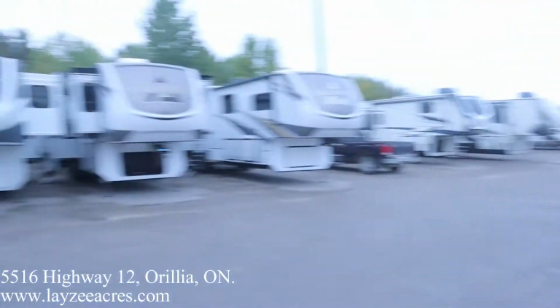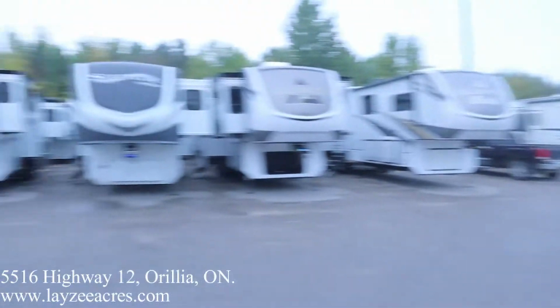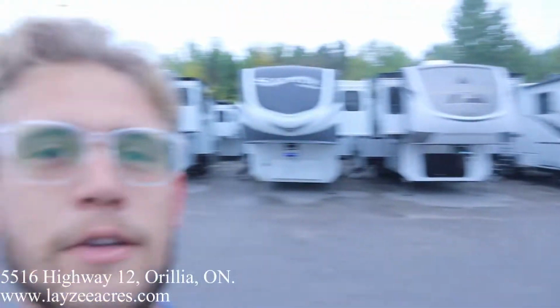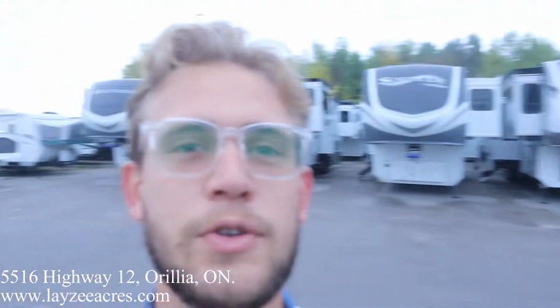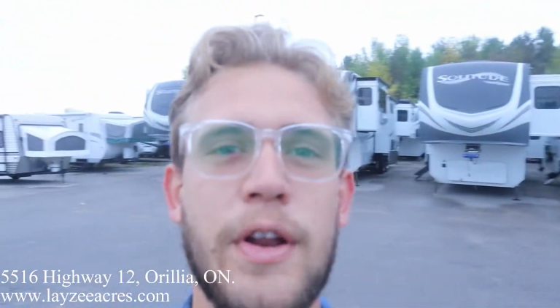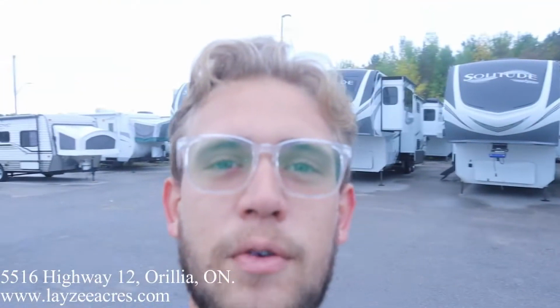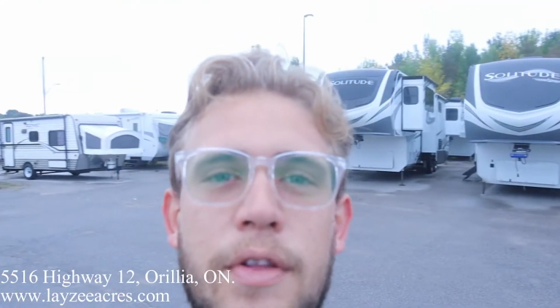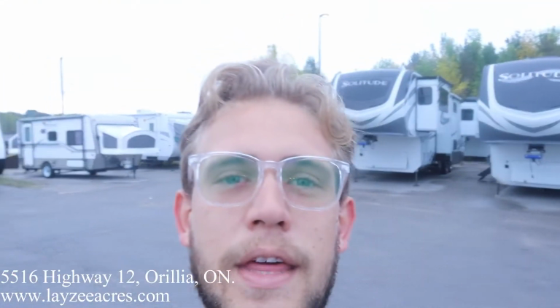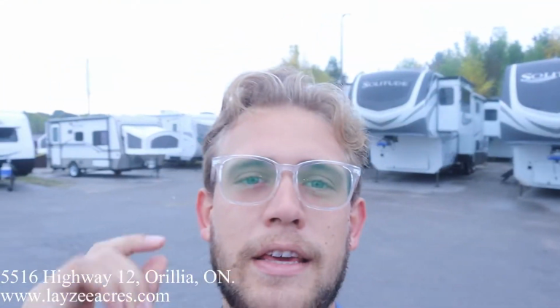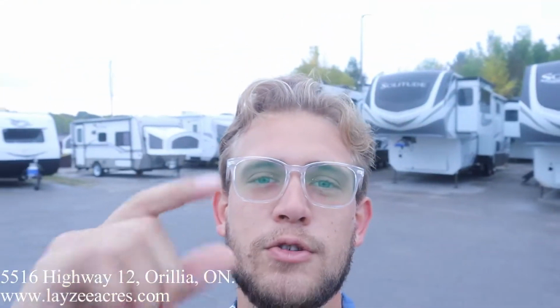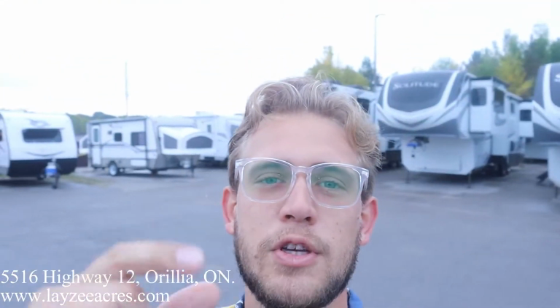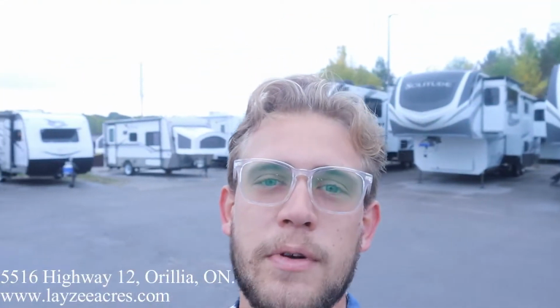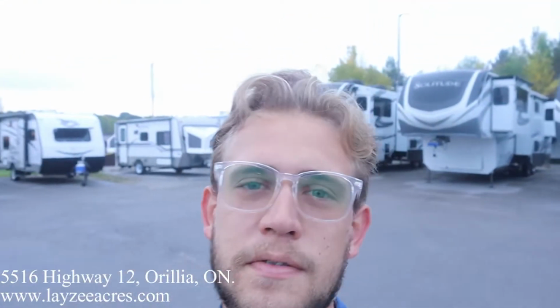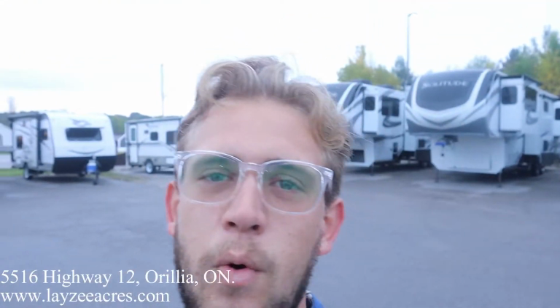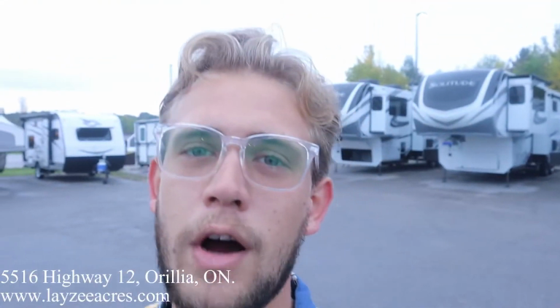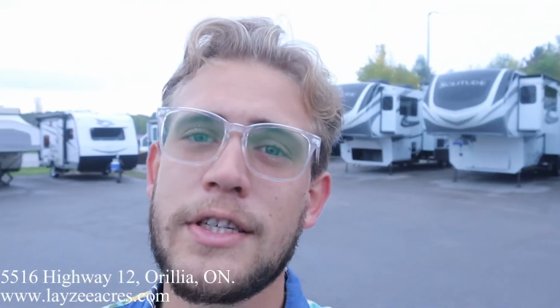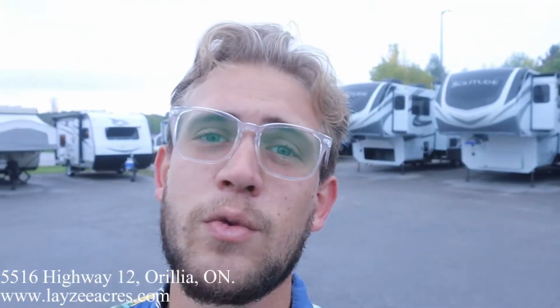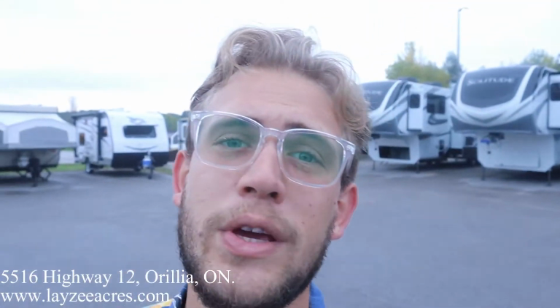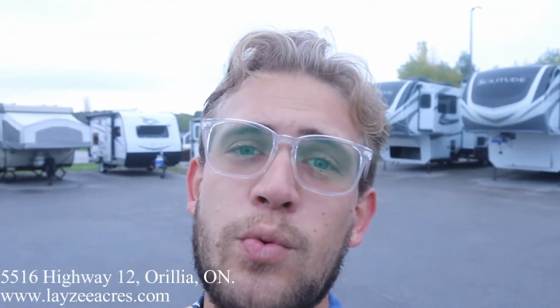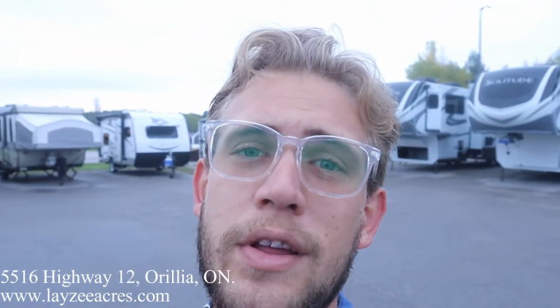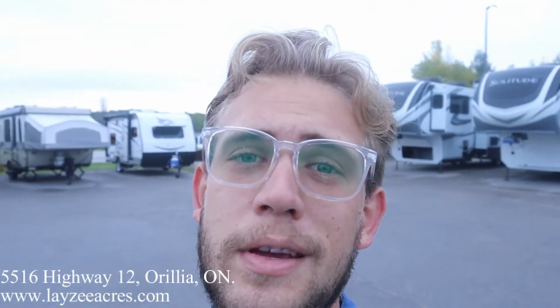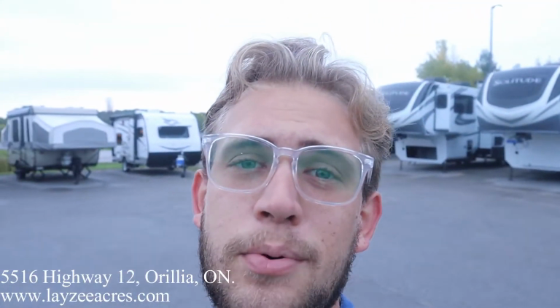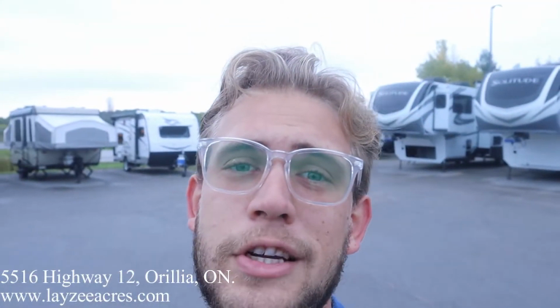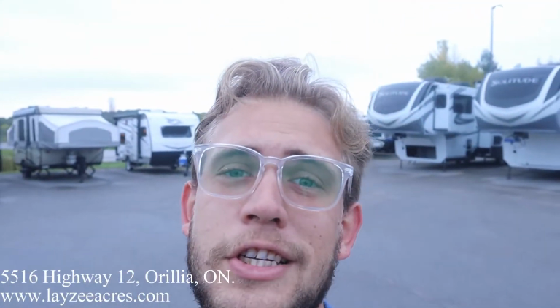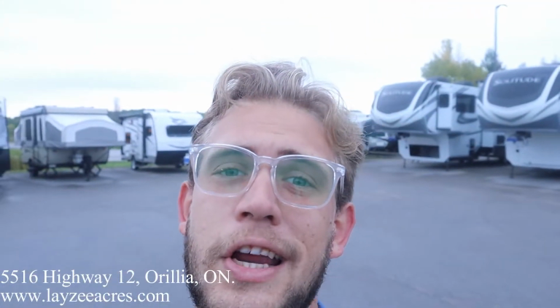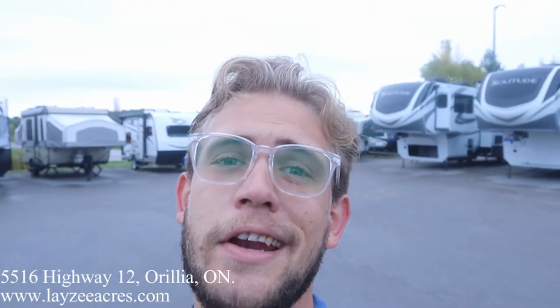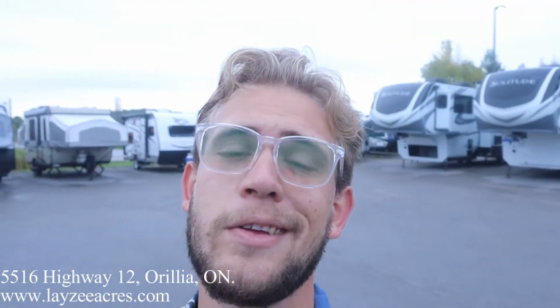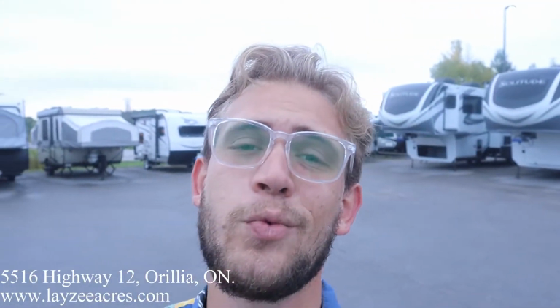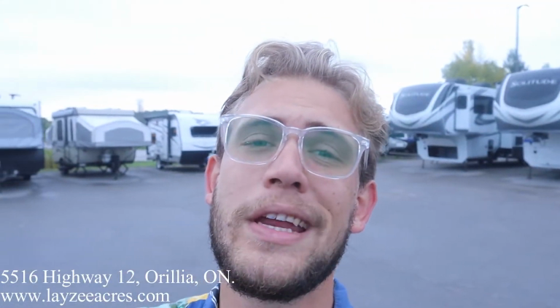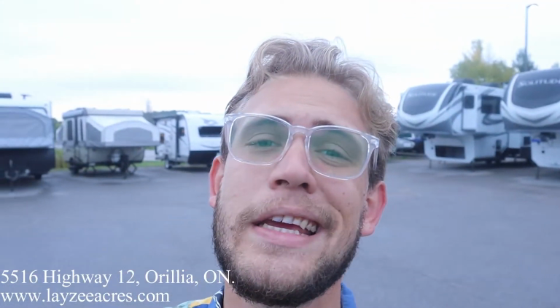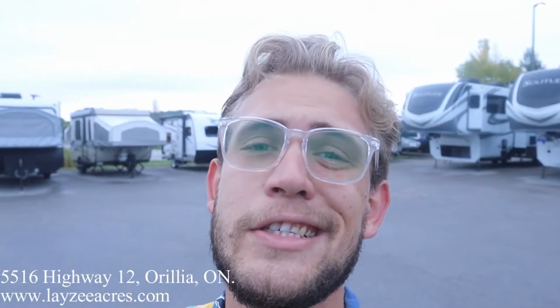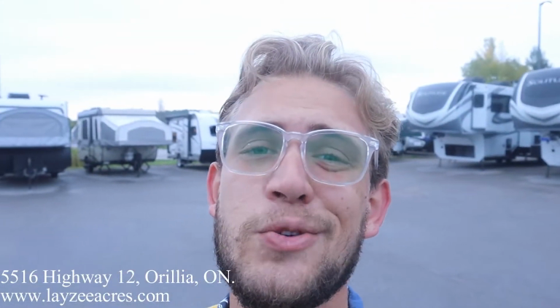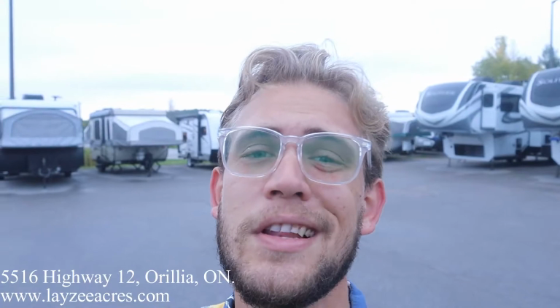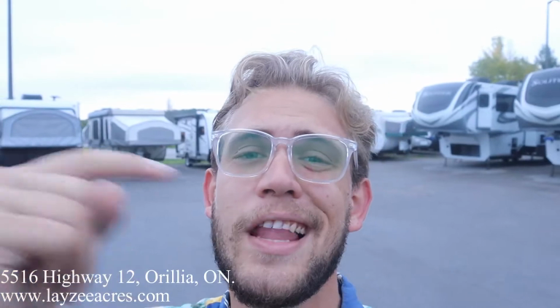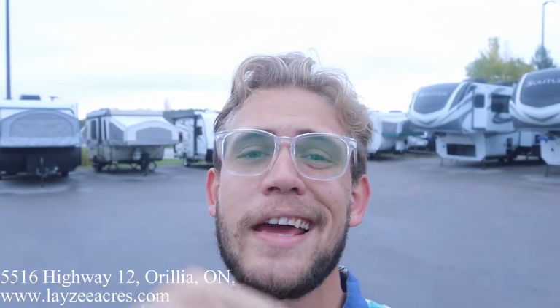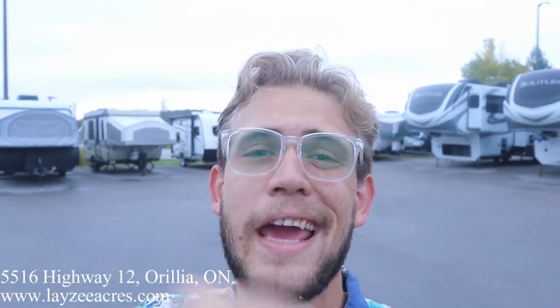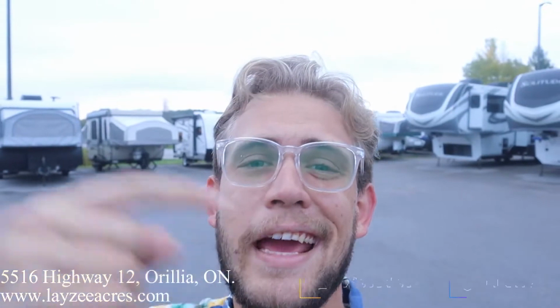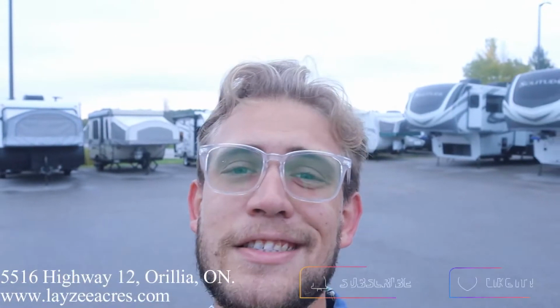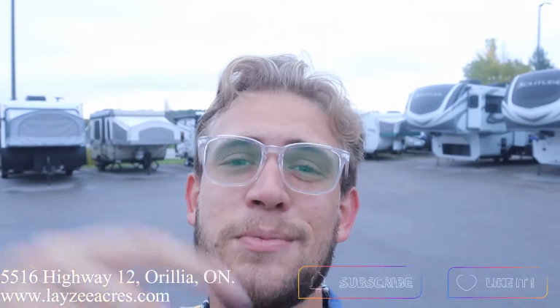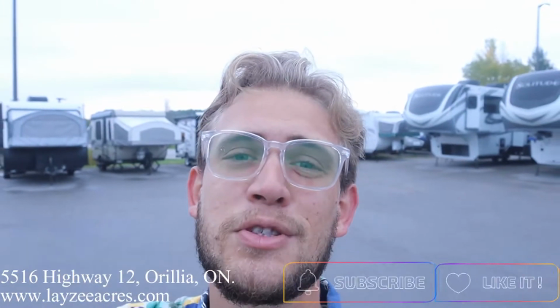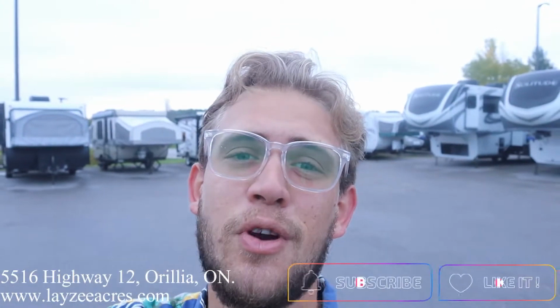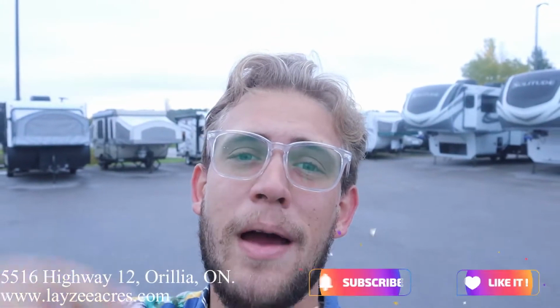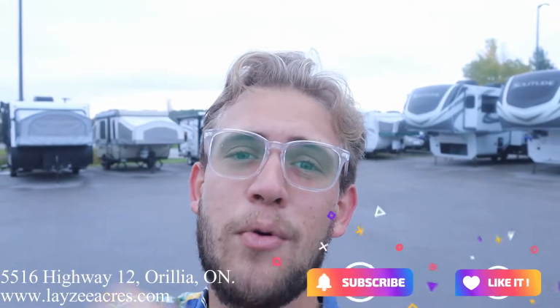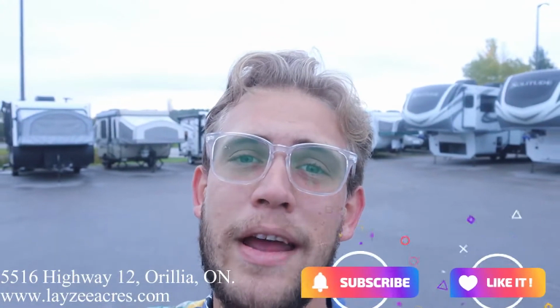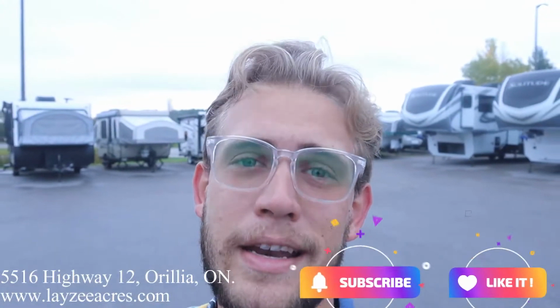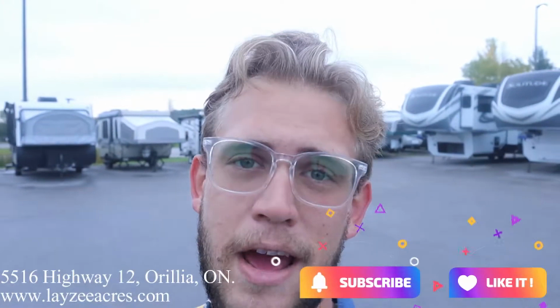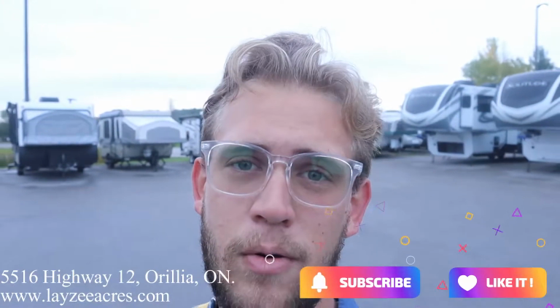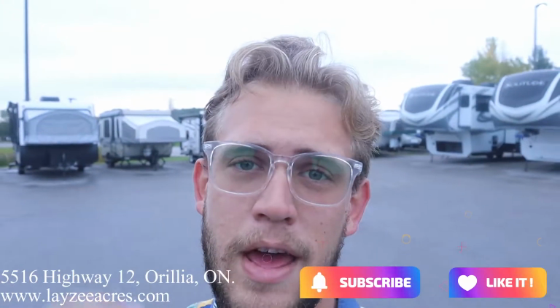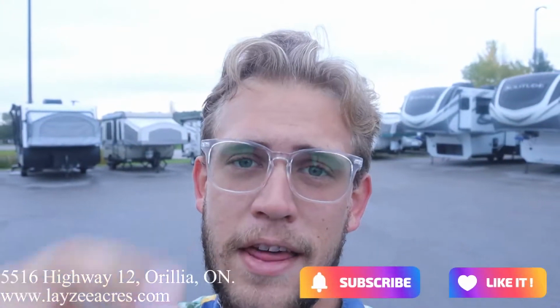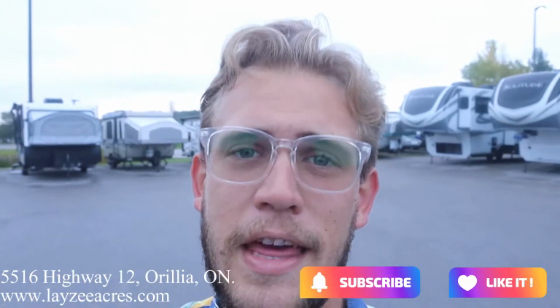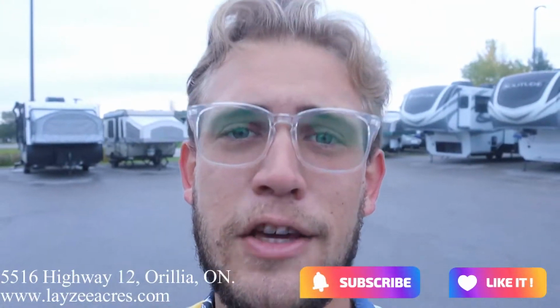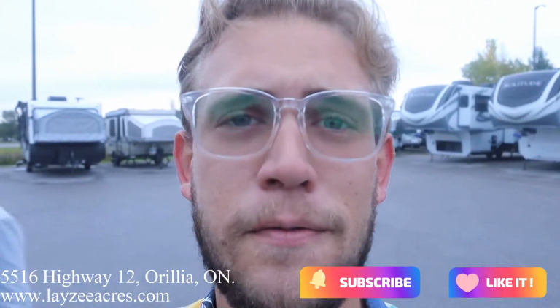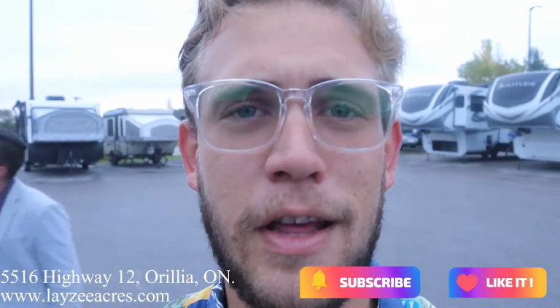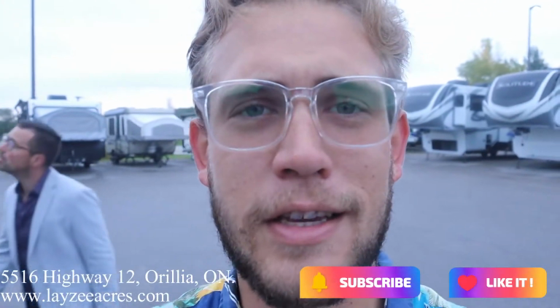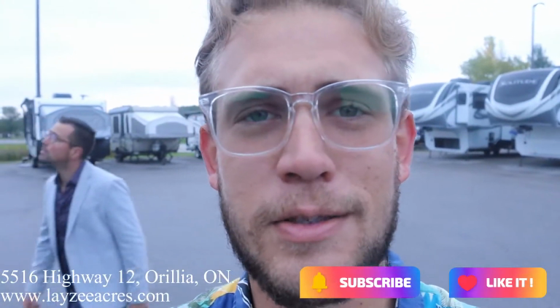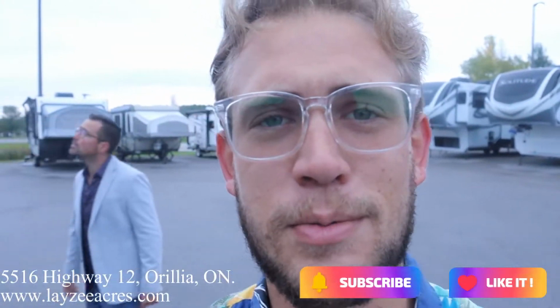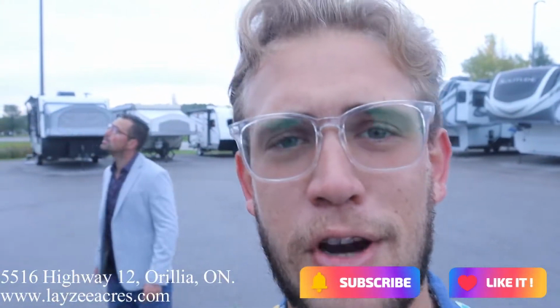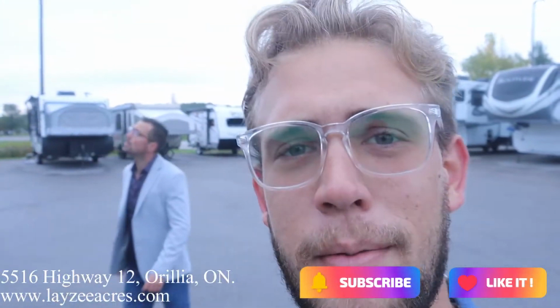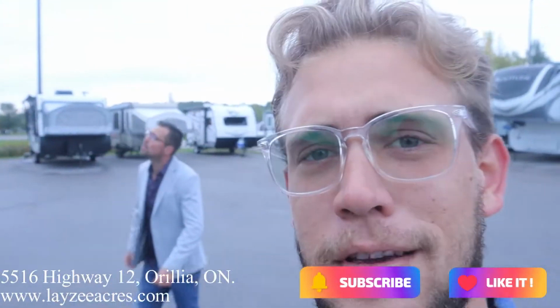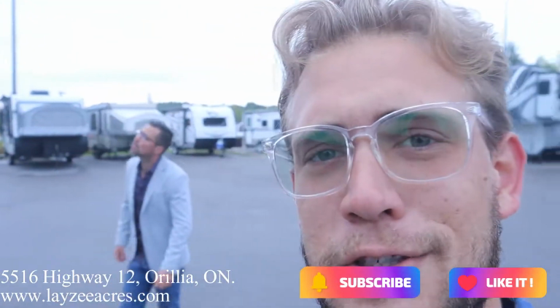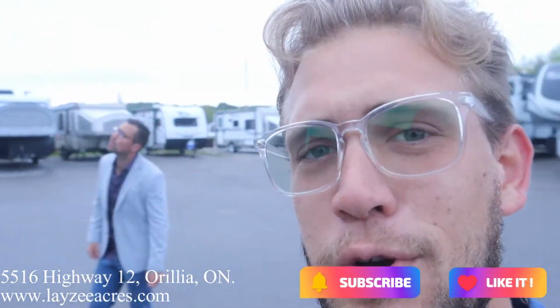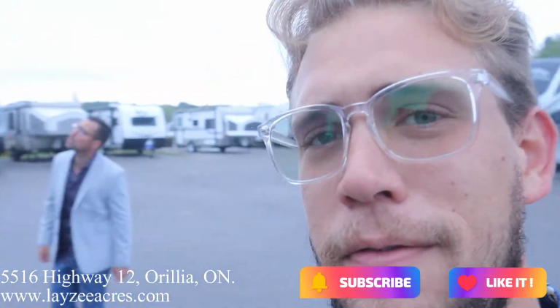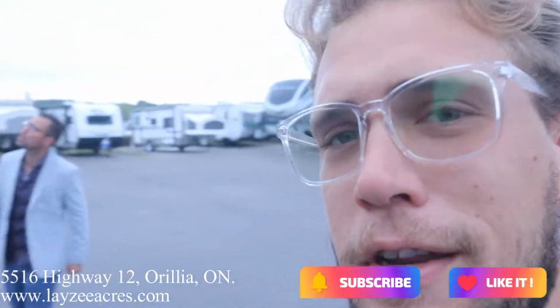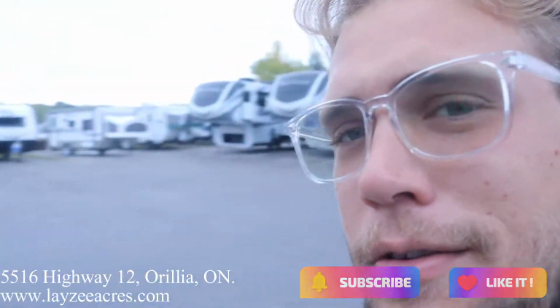Thank you so much for watching, we really appreciate it. We need you to like and subscribe right now — thank you for liking and subscribing. Enjoy the video.